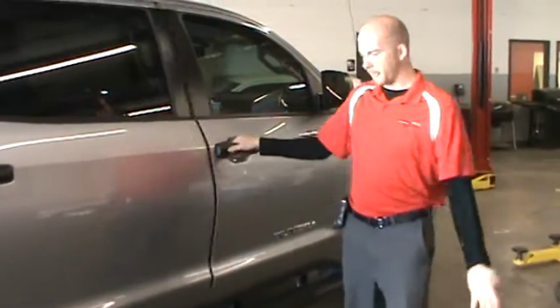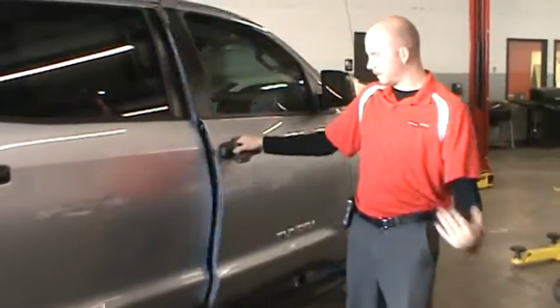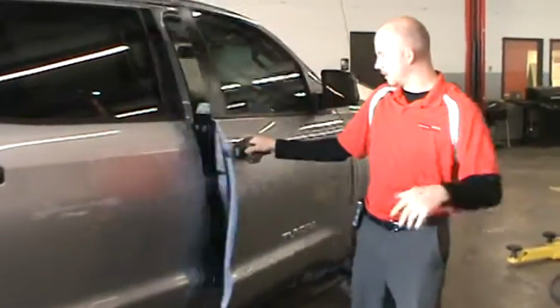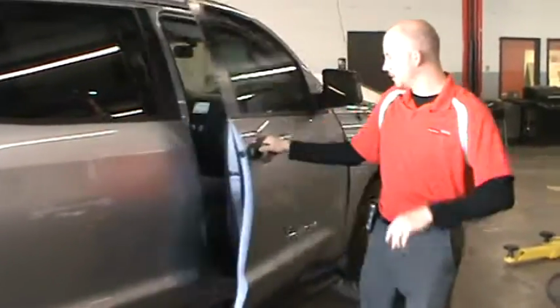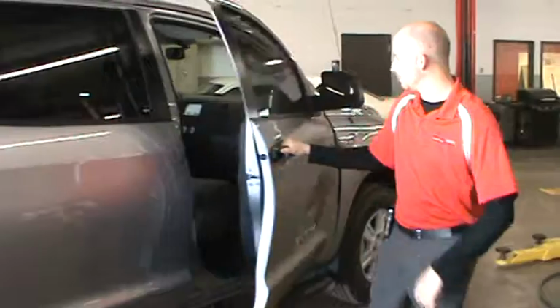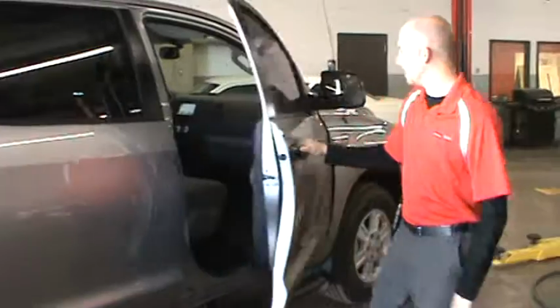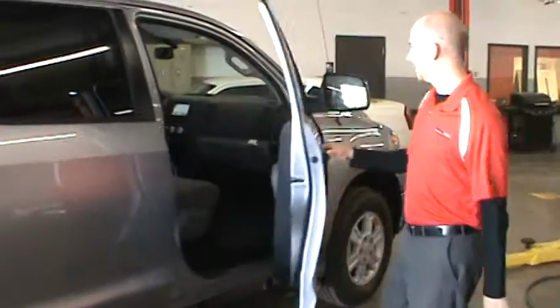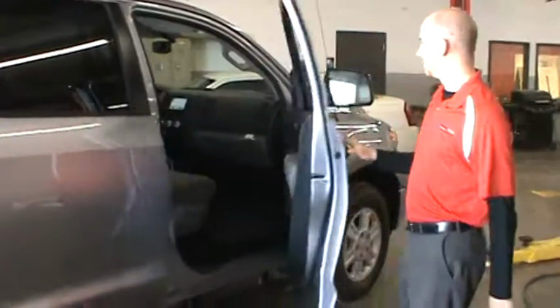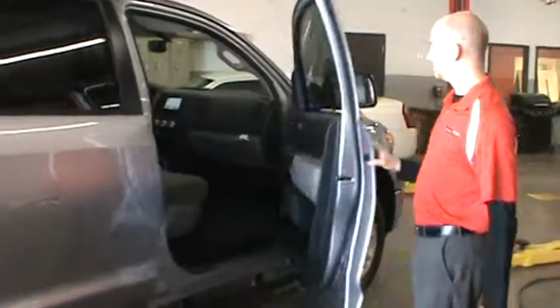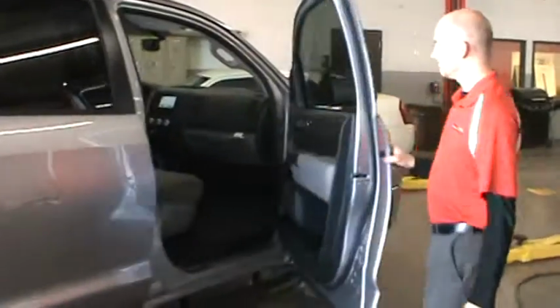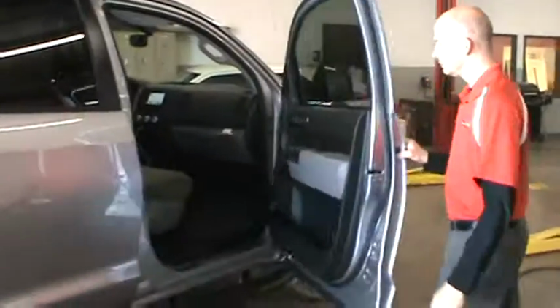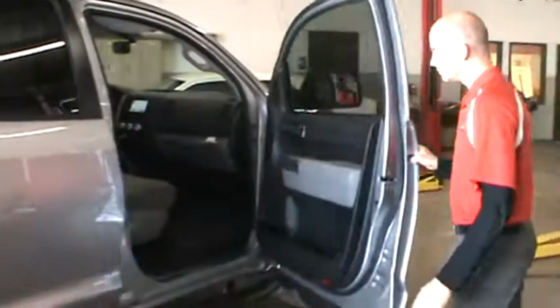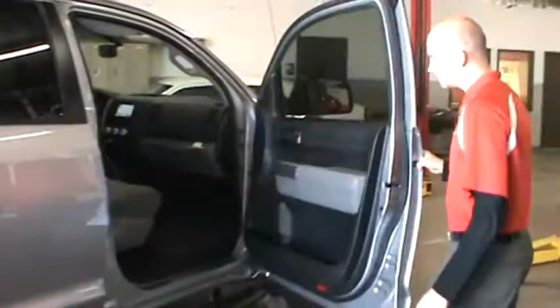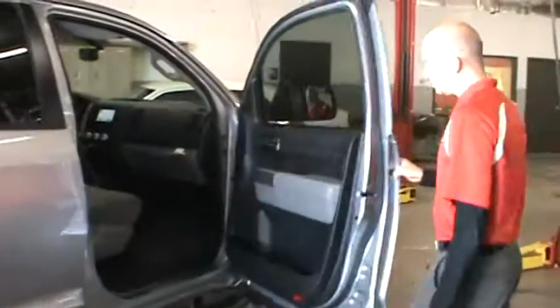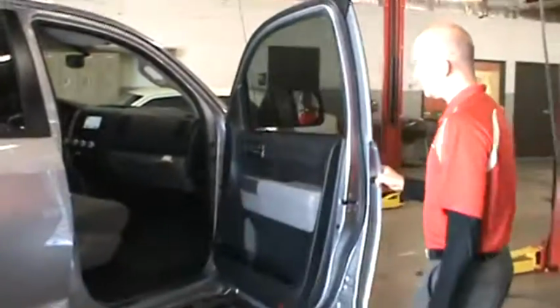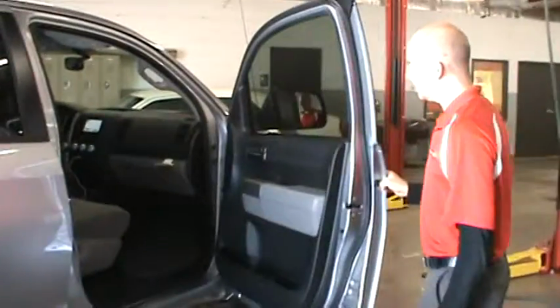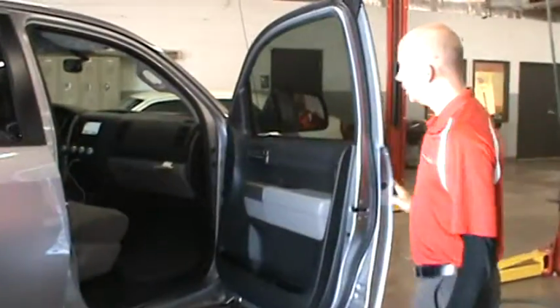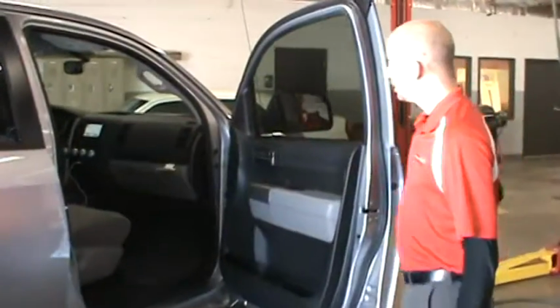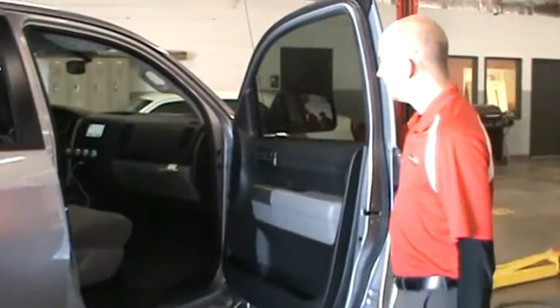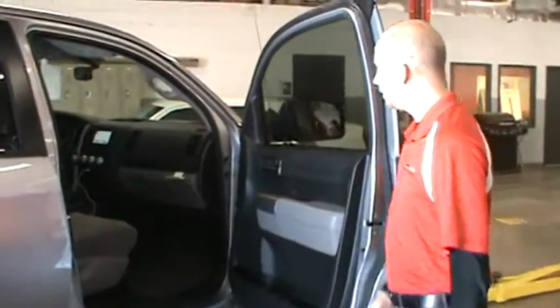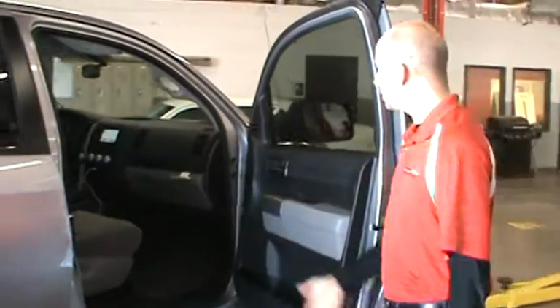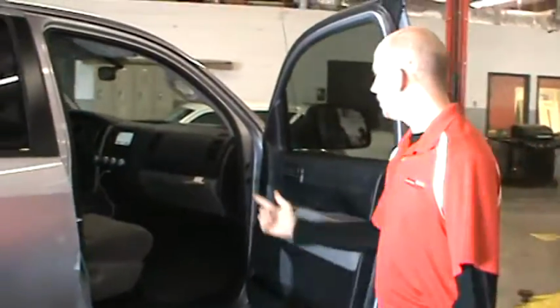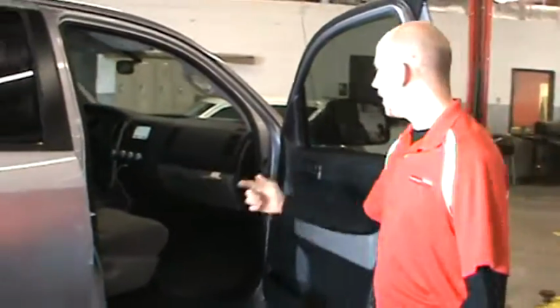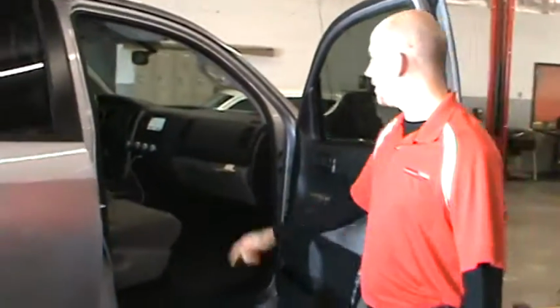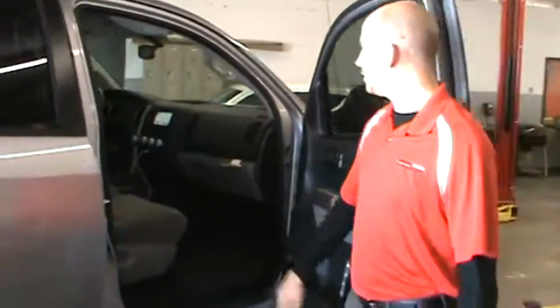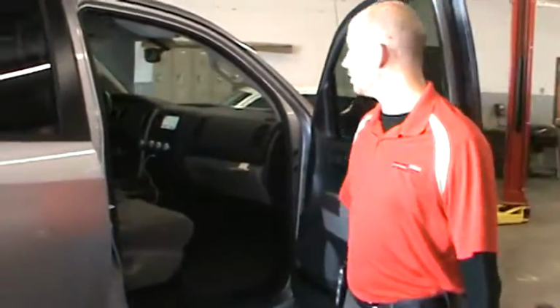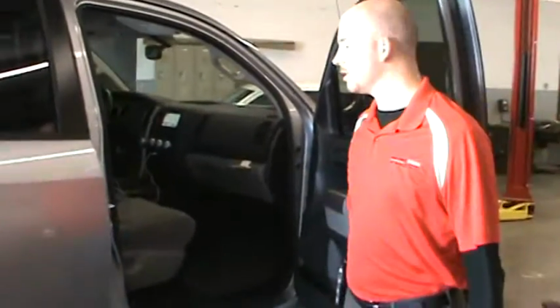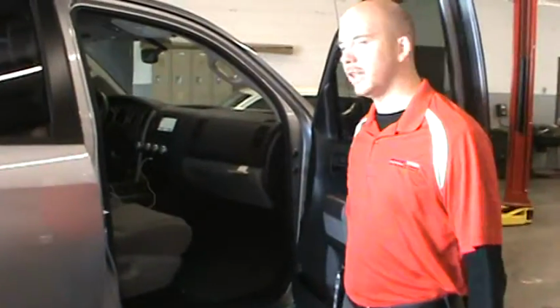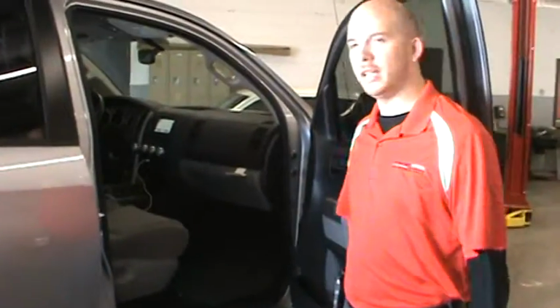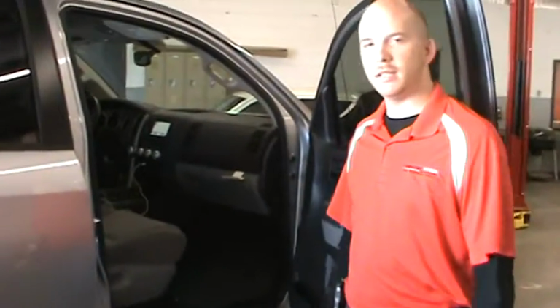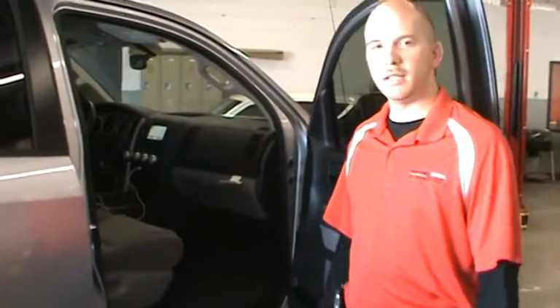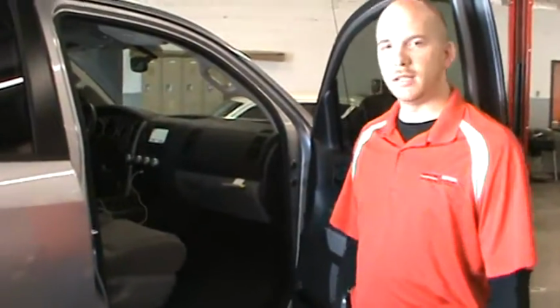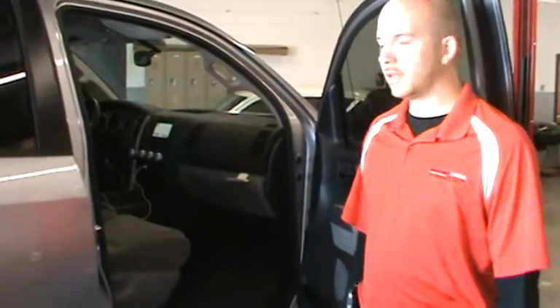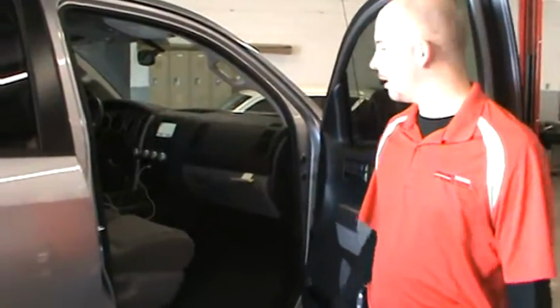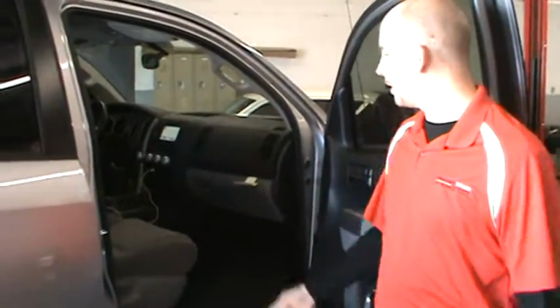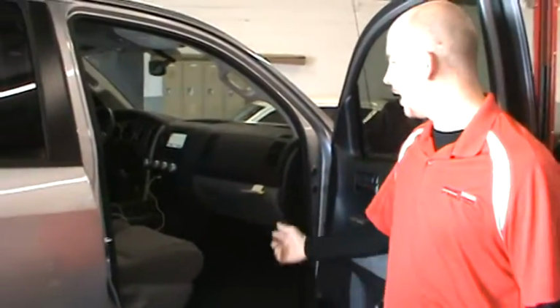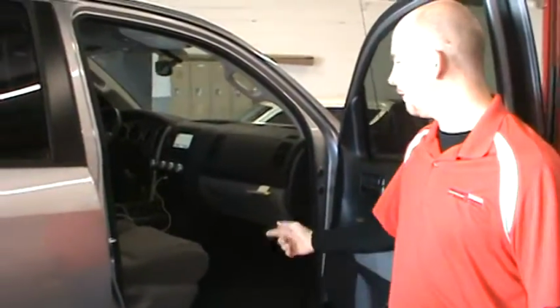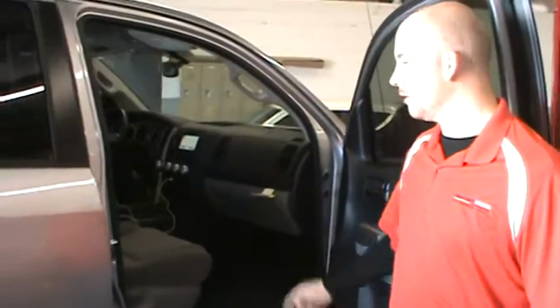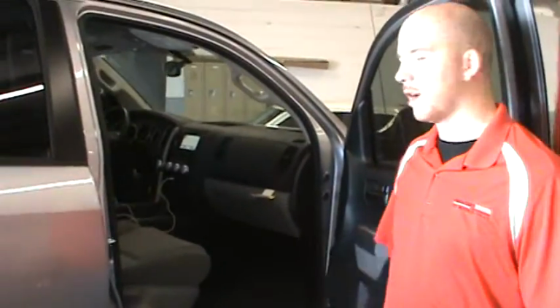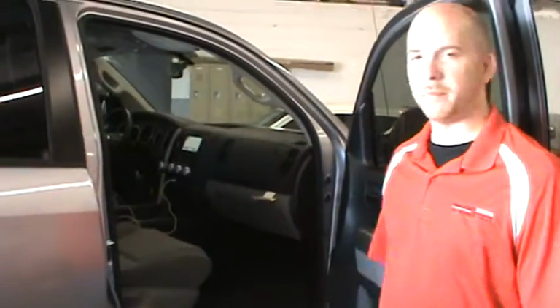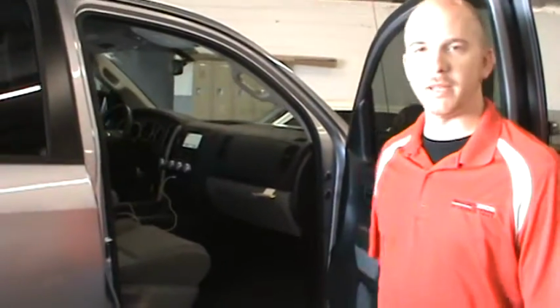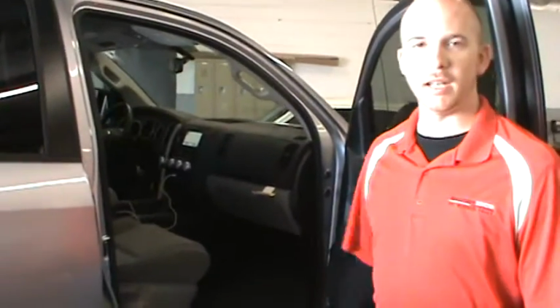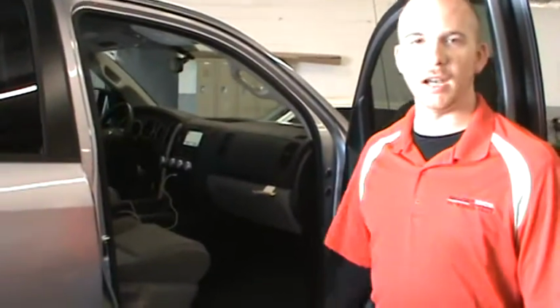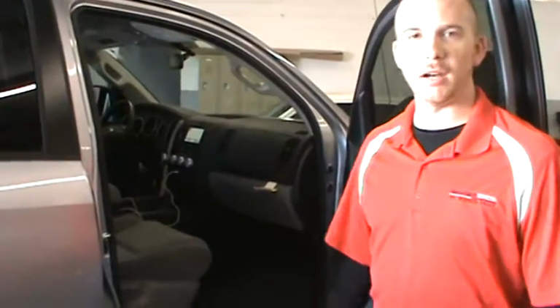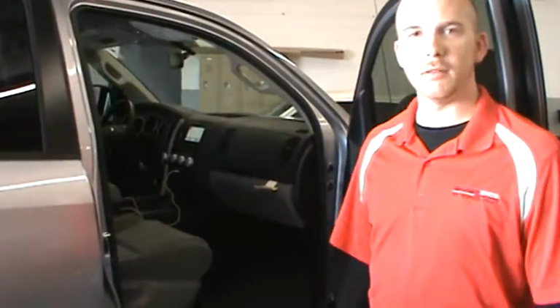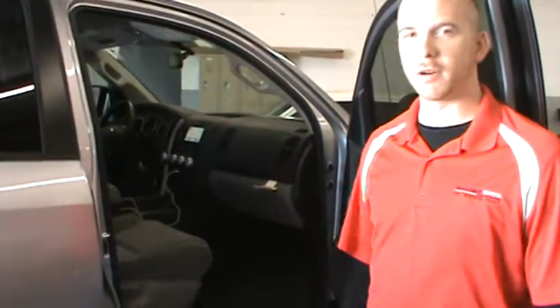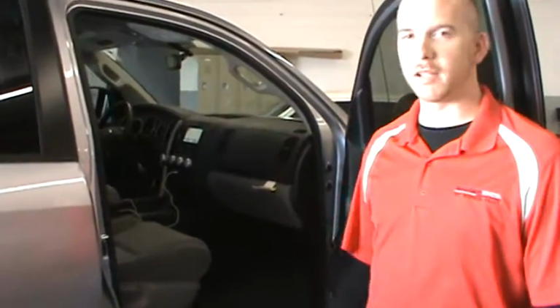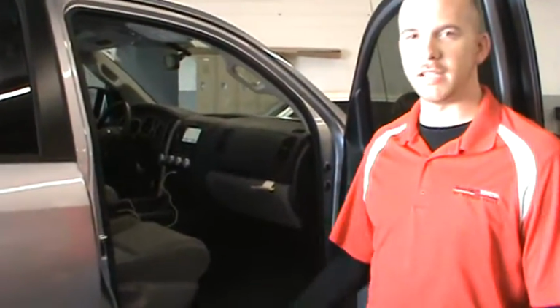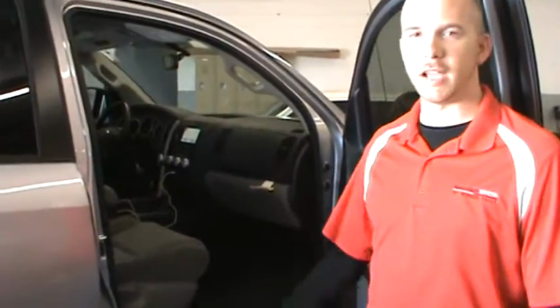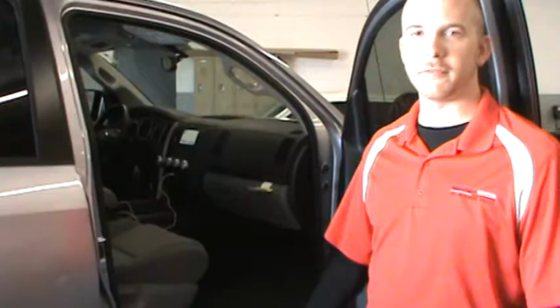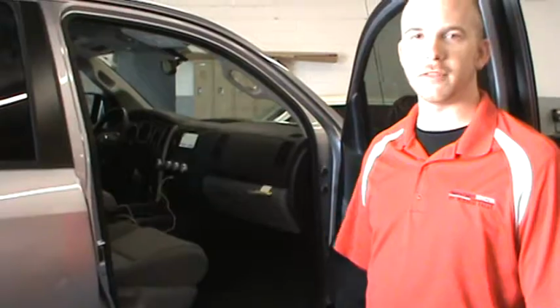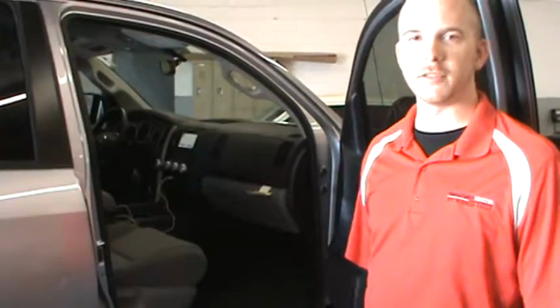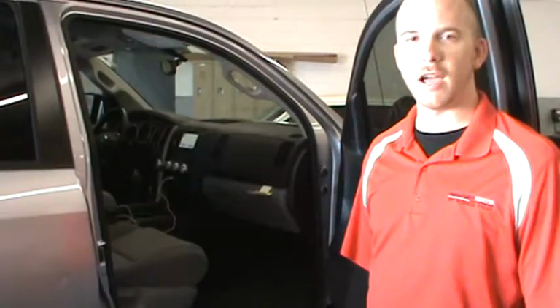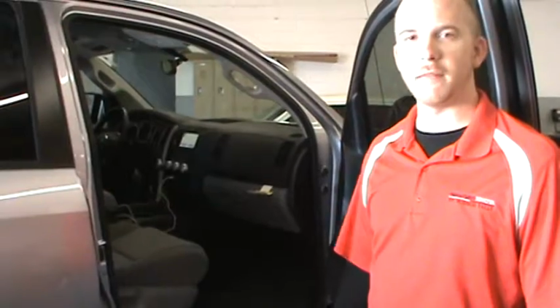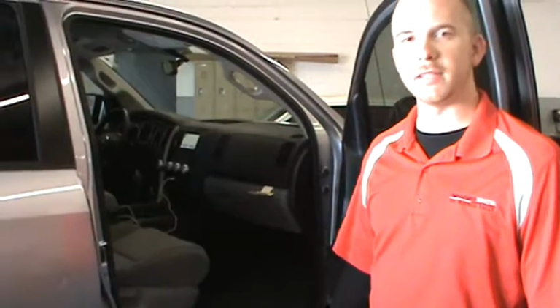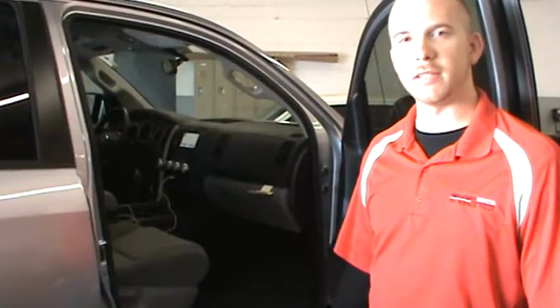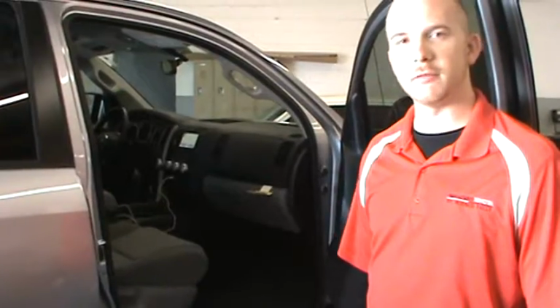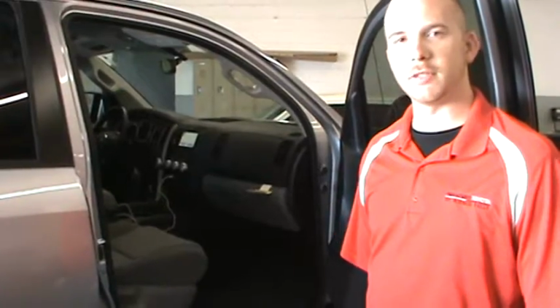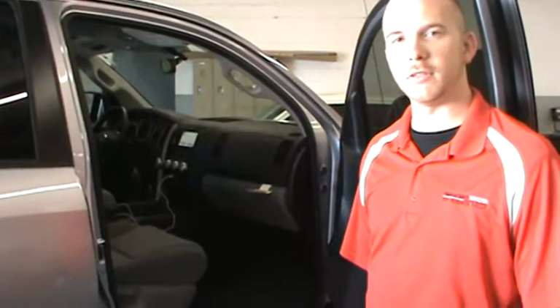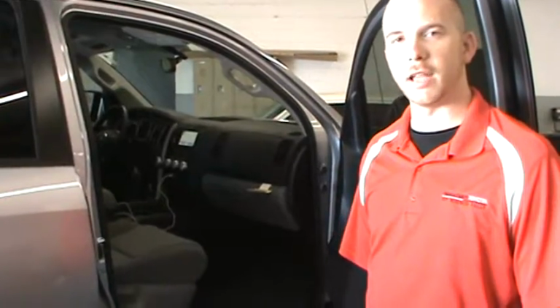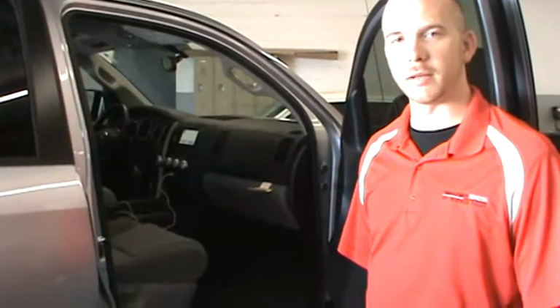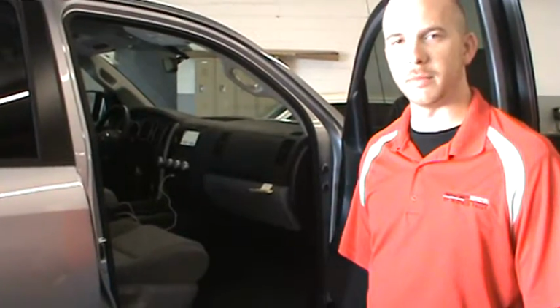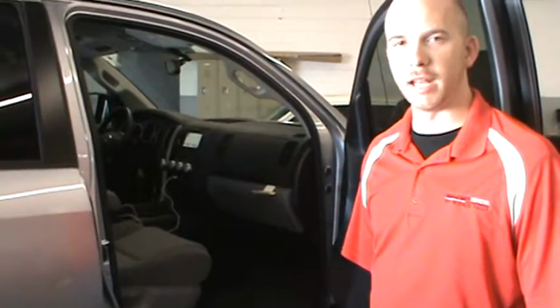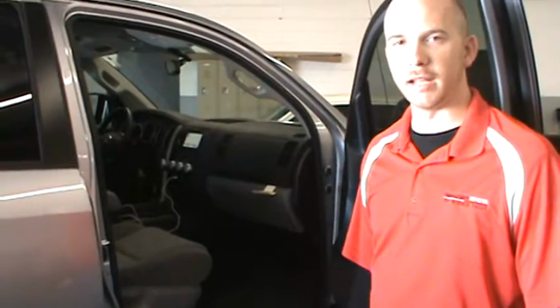Come this way — this is our passenger seat. I'm going to have you hop in here and we're going to take it for a drive and see what you like about it.